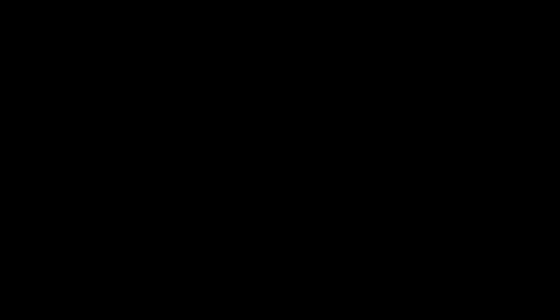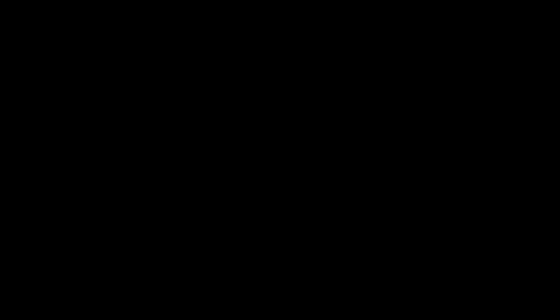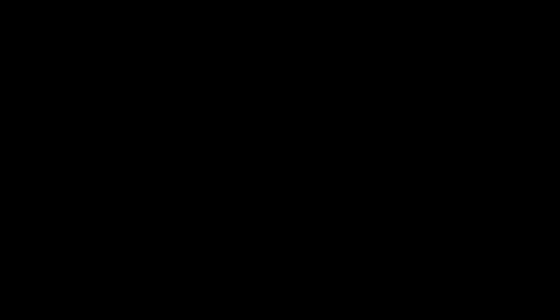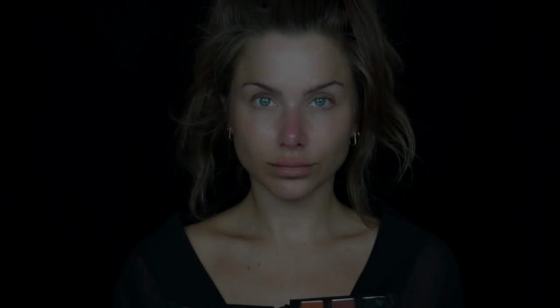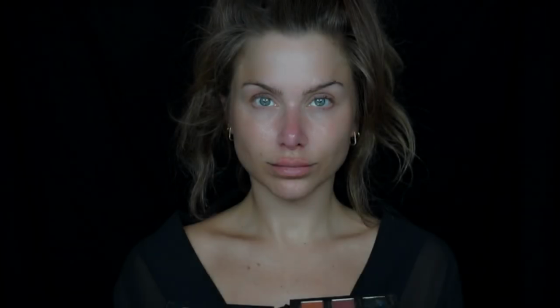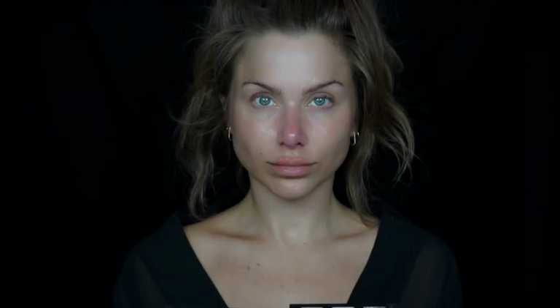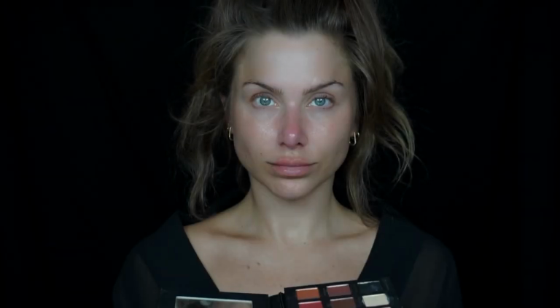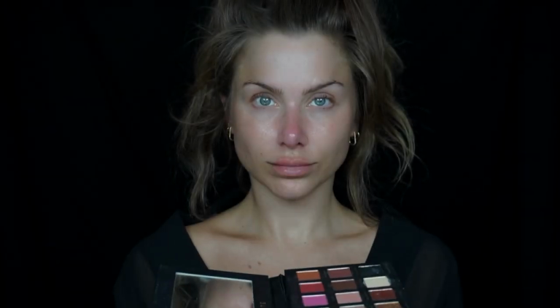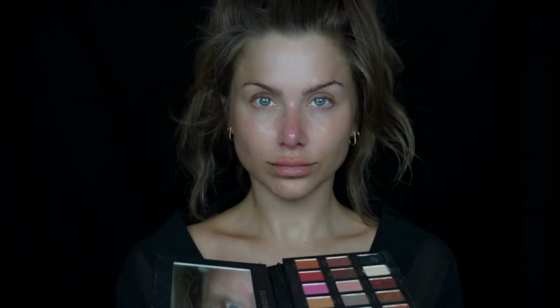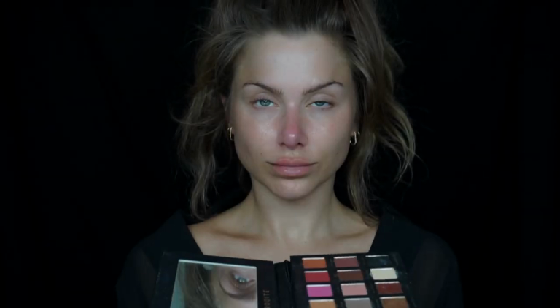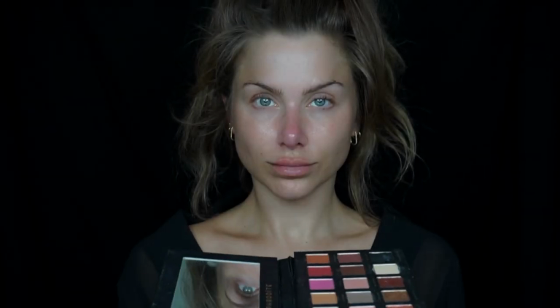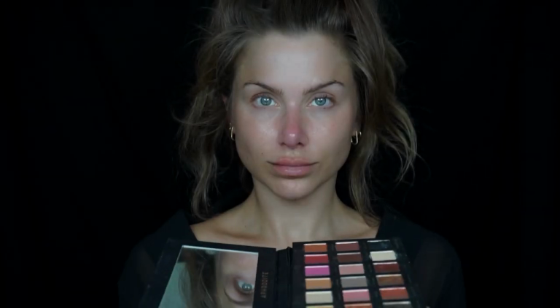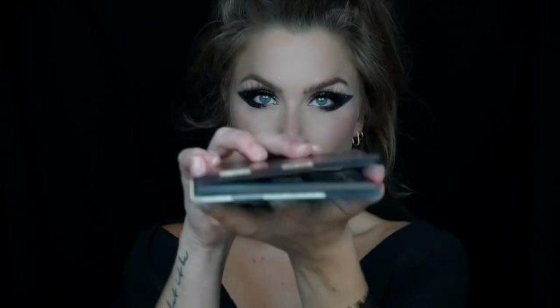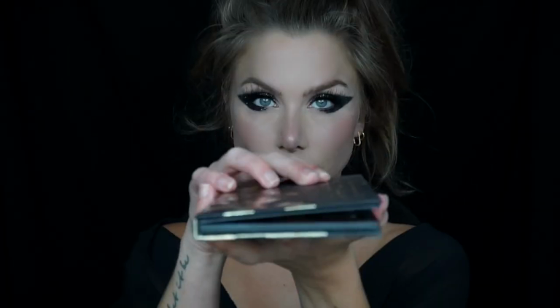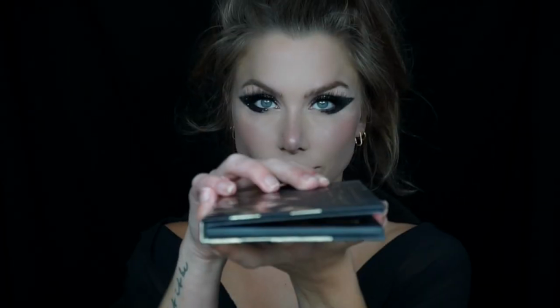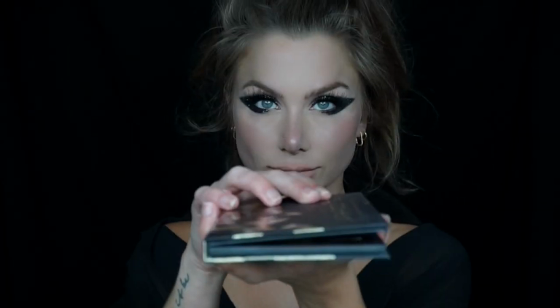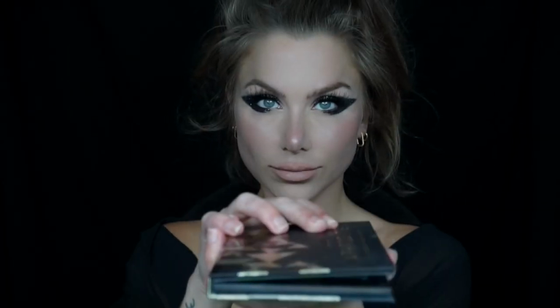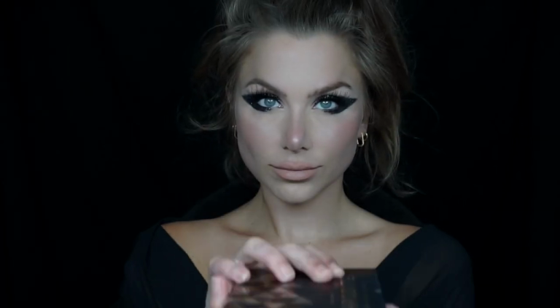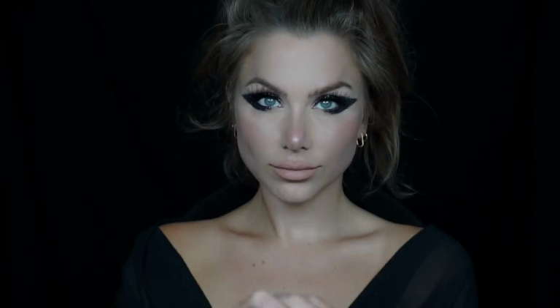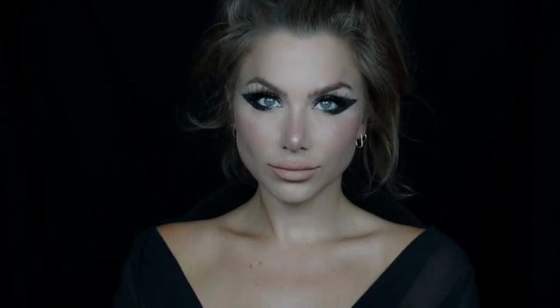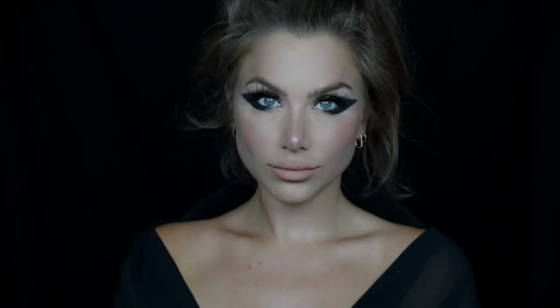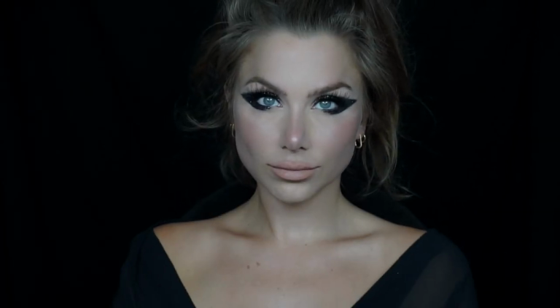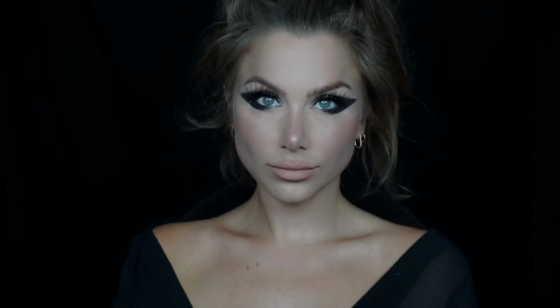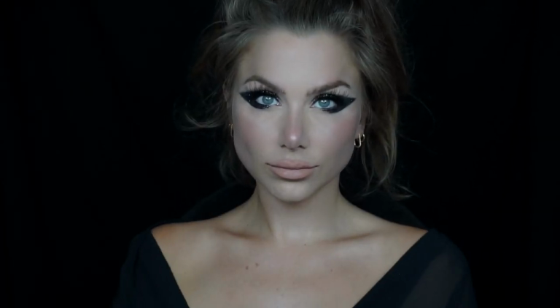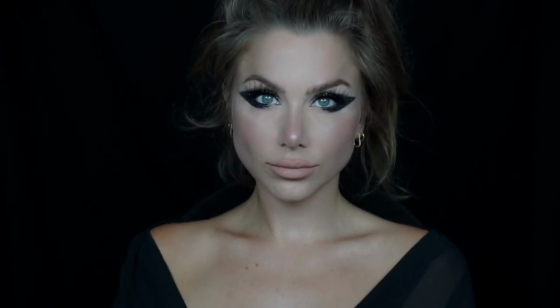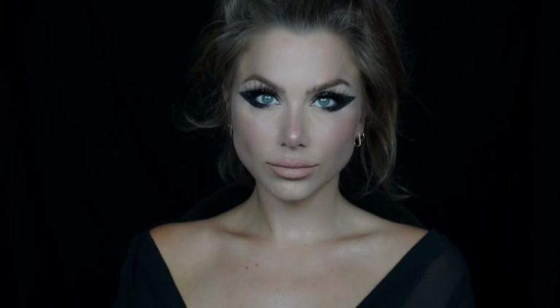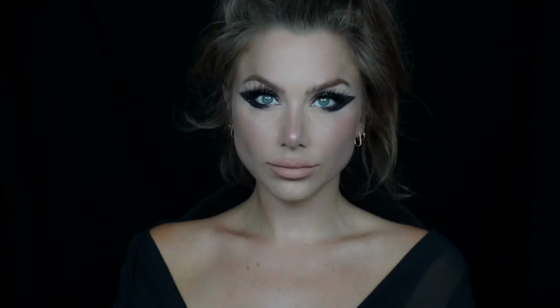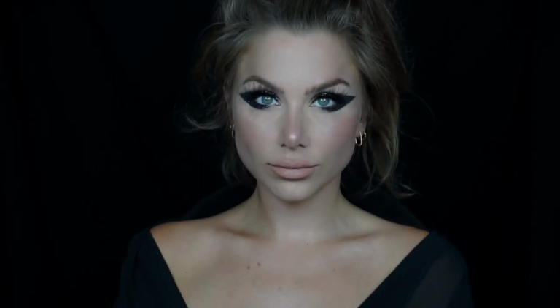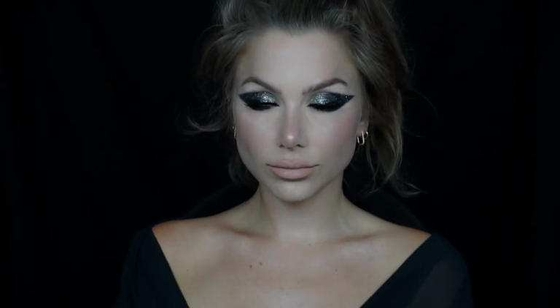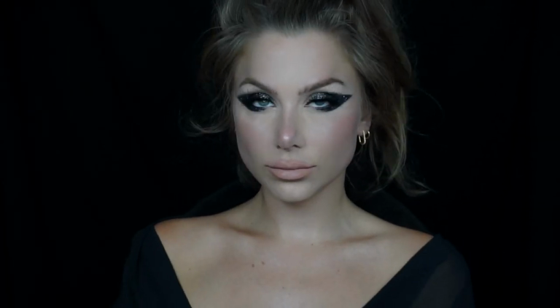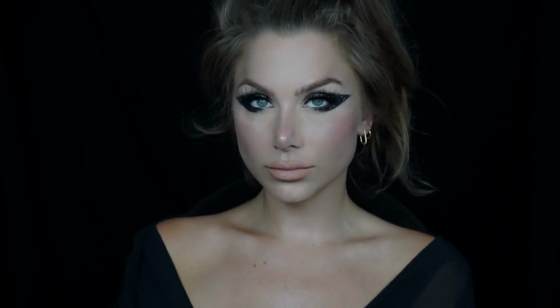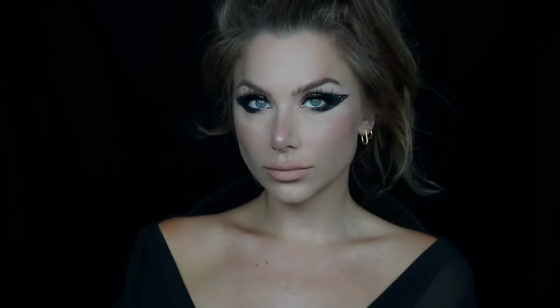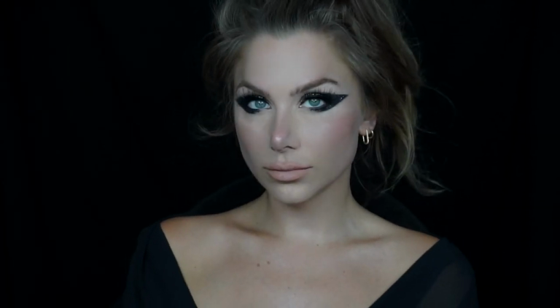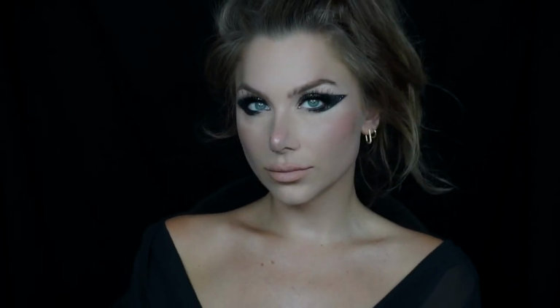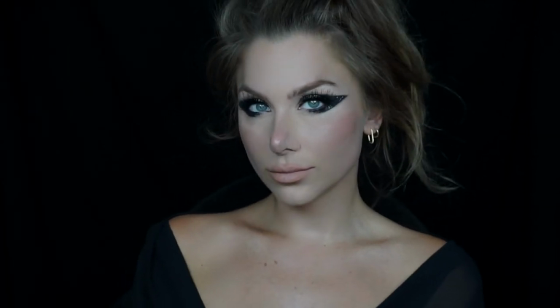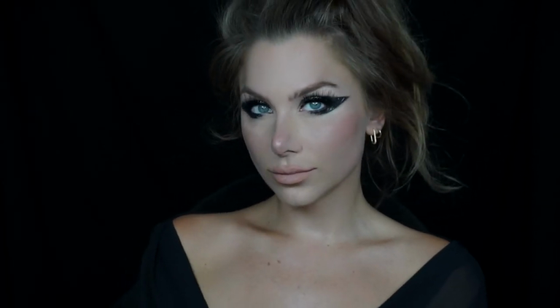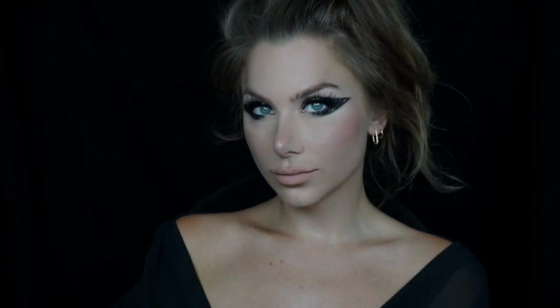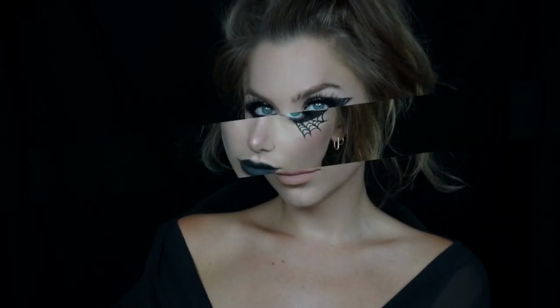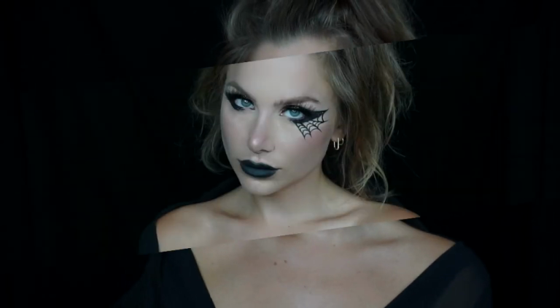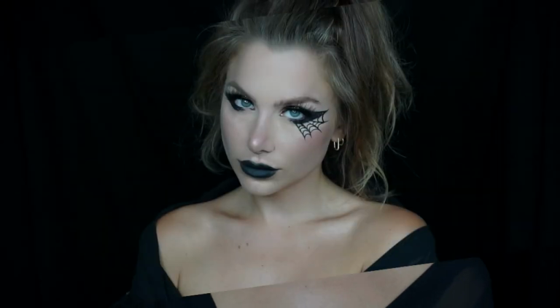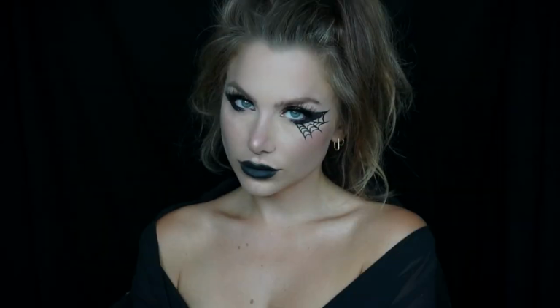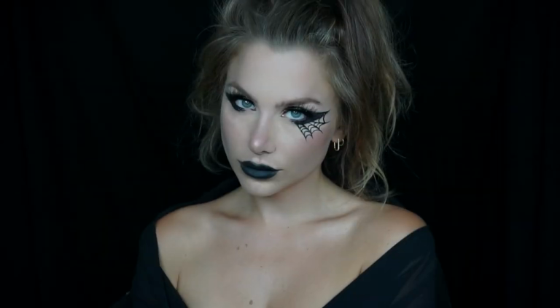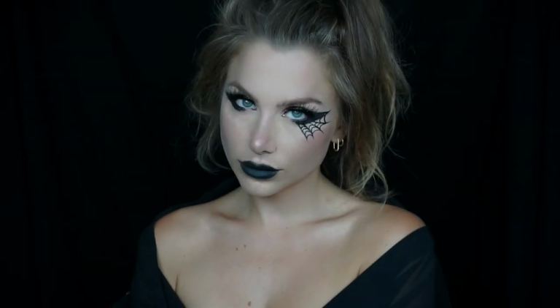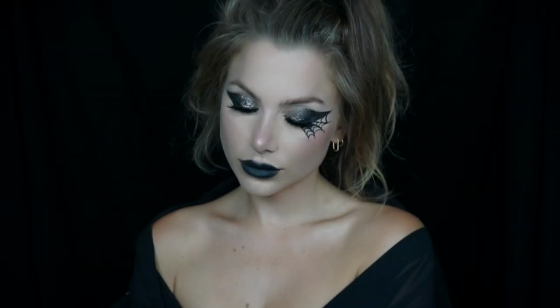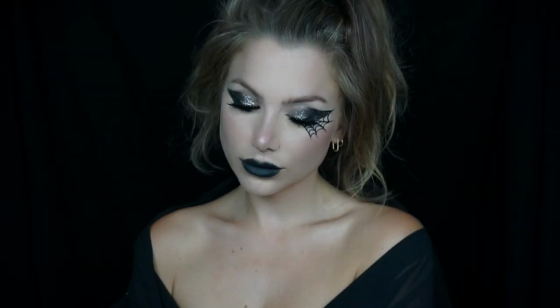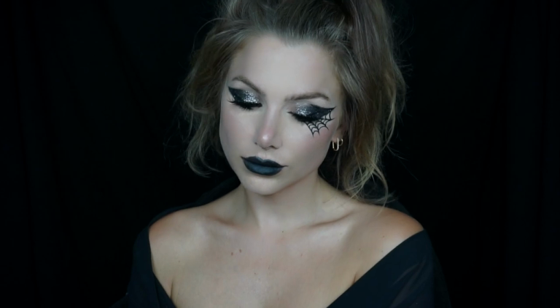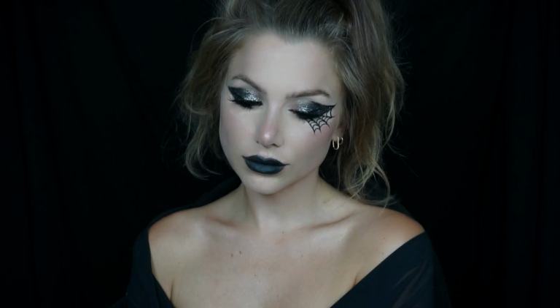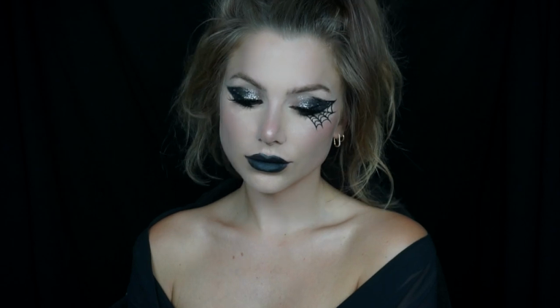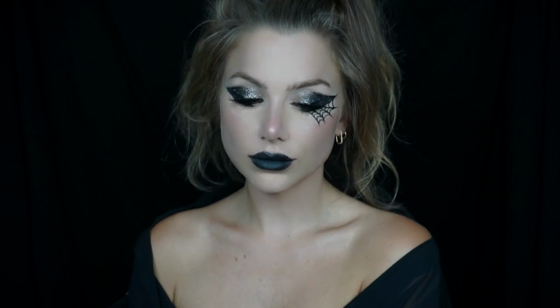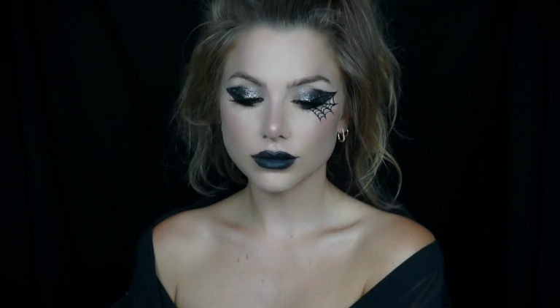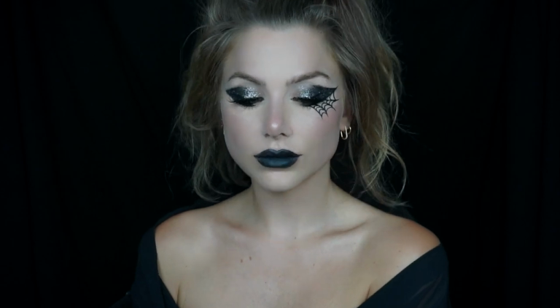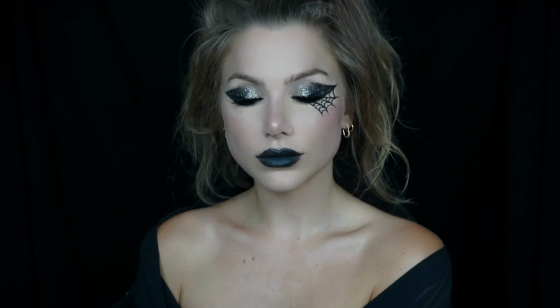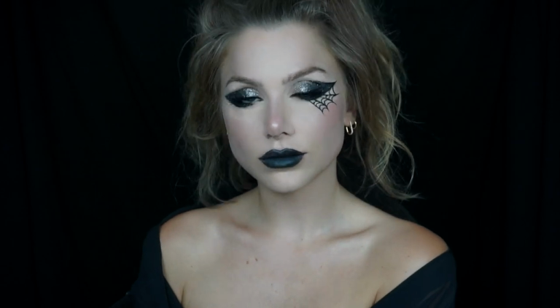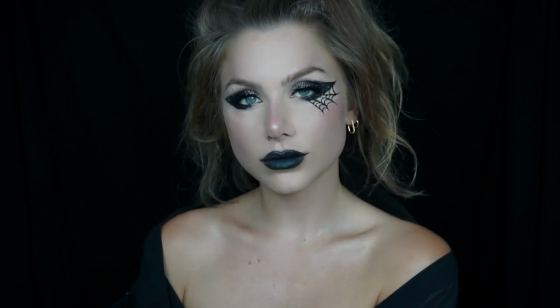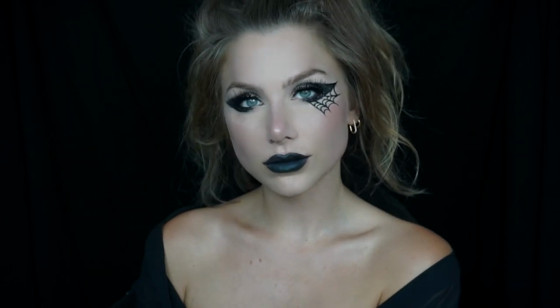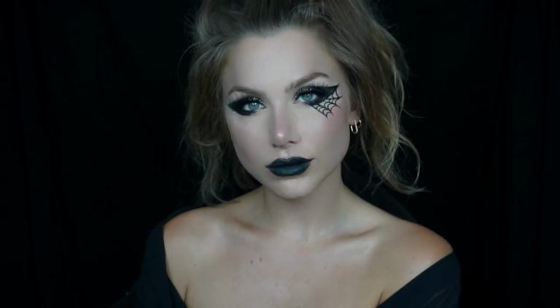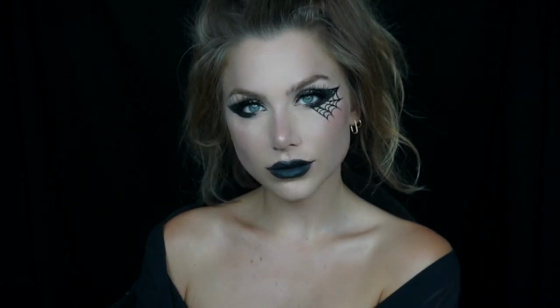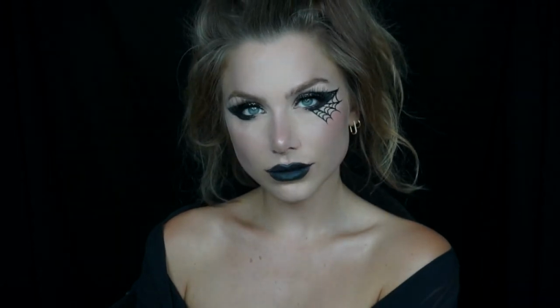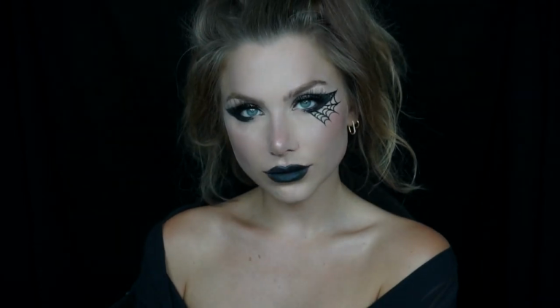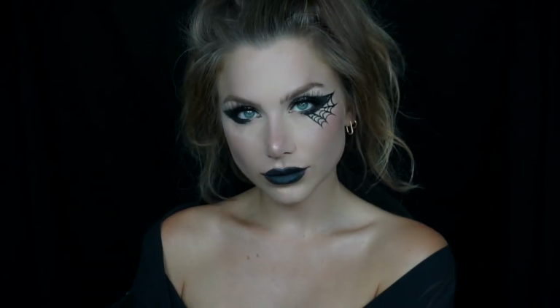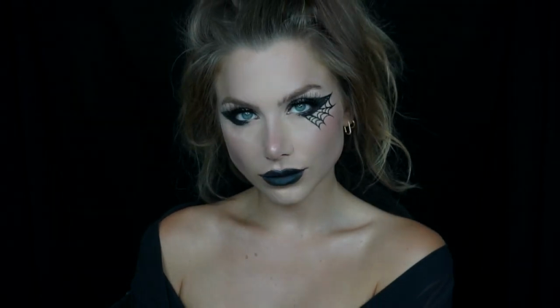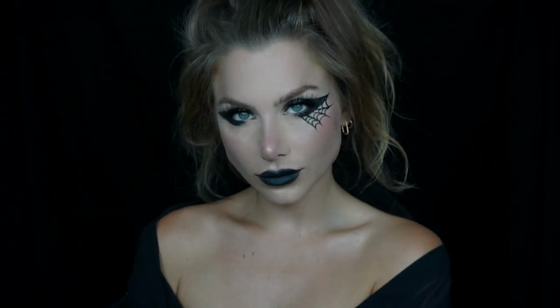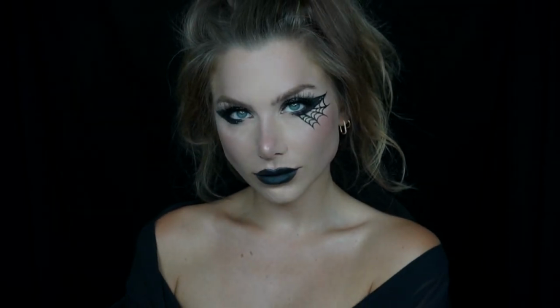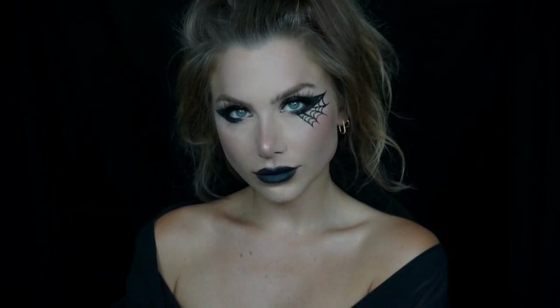Hey guys, welcome back to my channel. In today's video I'm going to show you how to recreate this look here, perfect for many different style Halloween costumes.